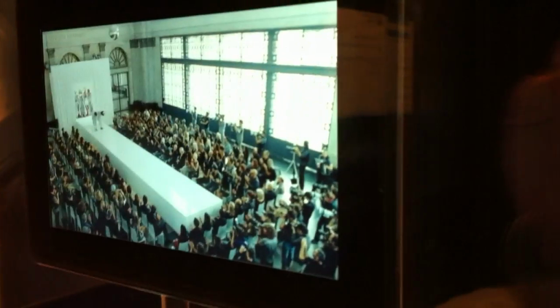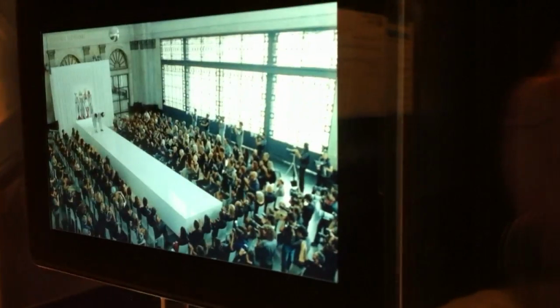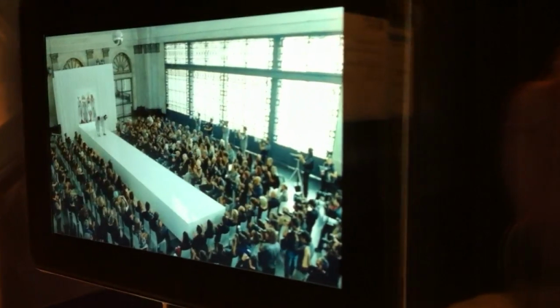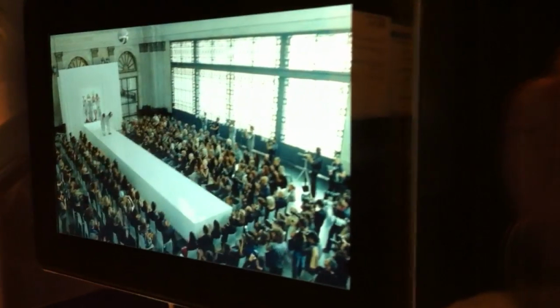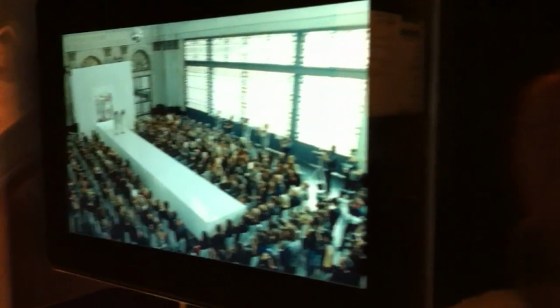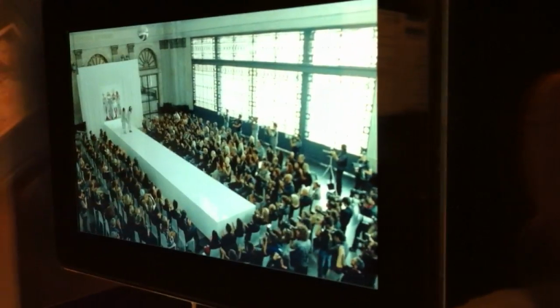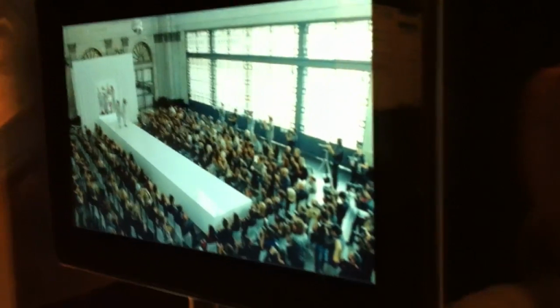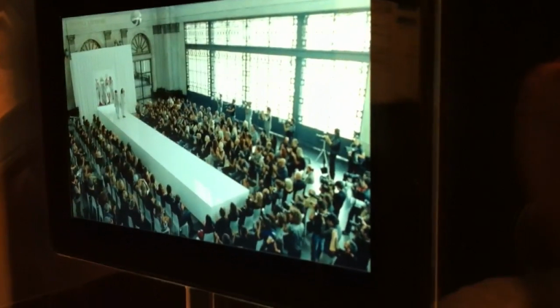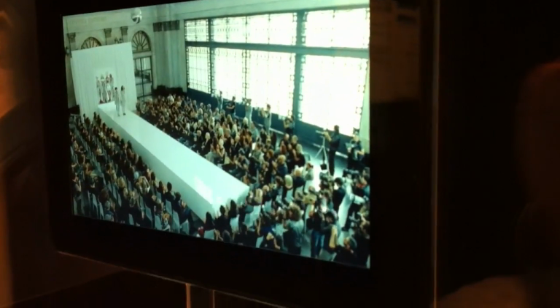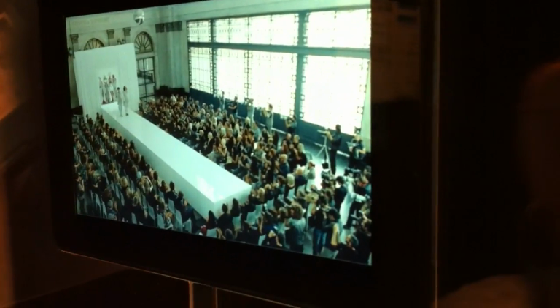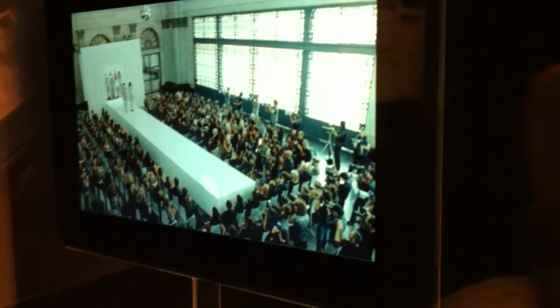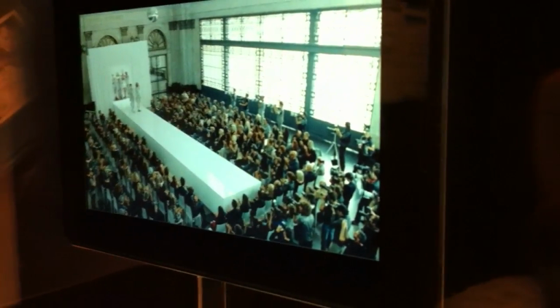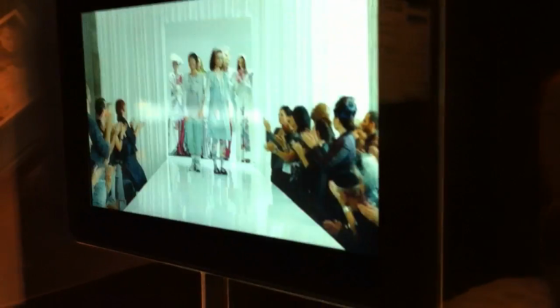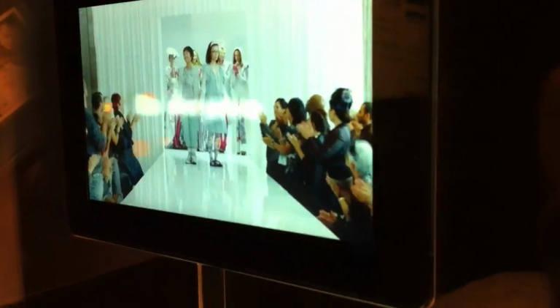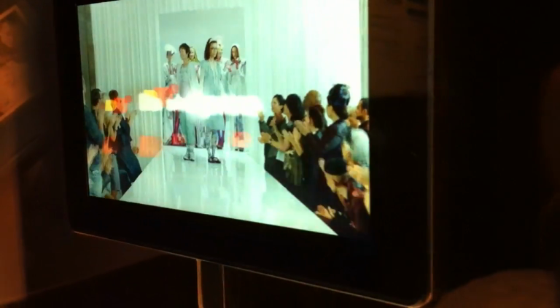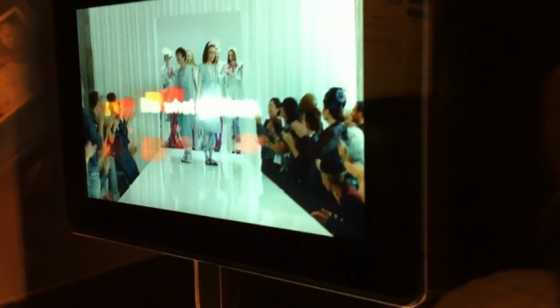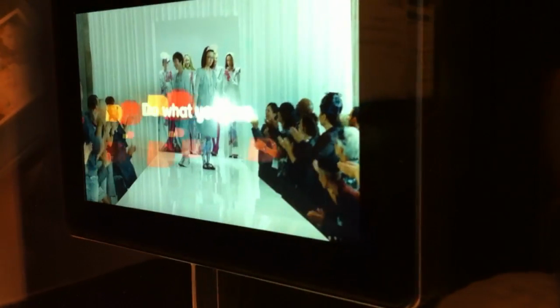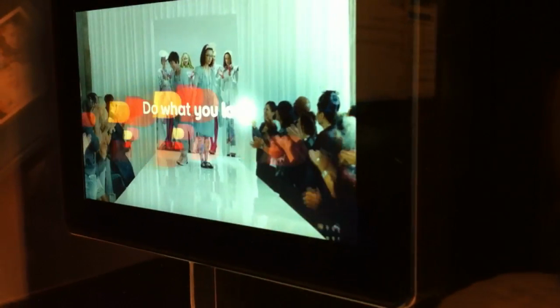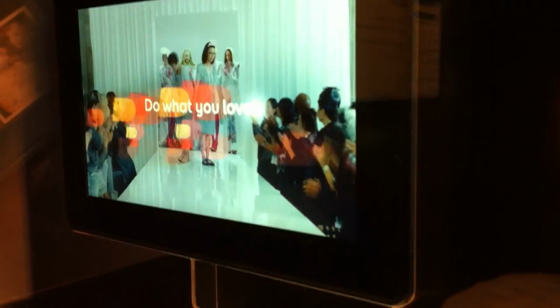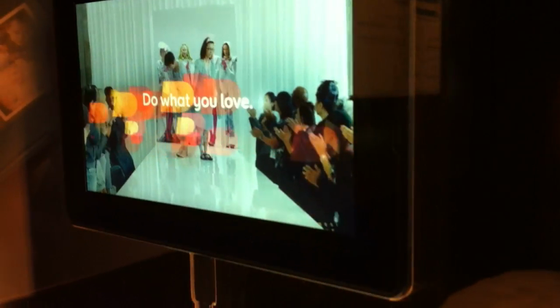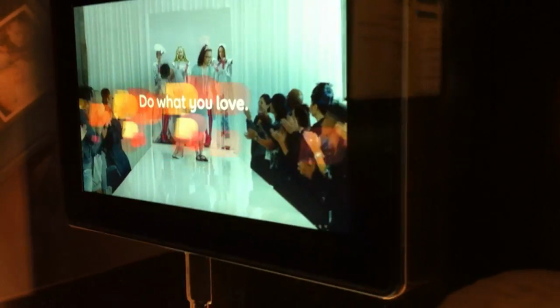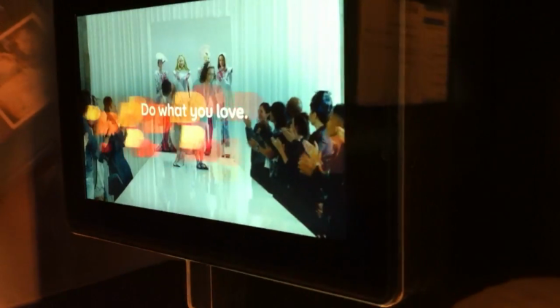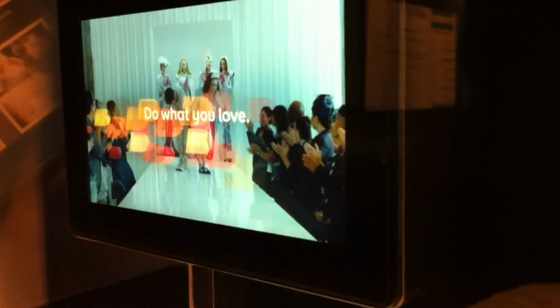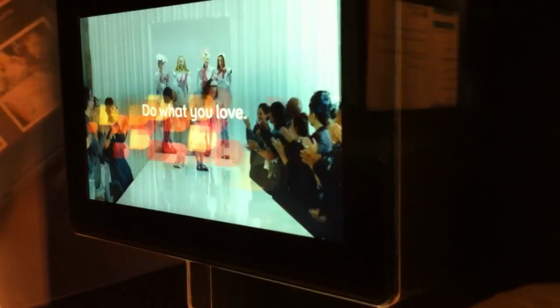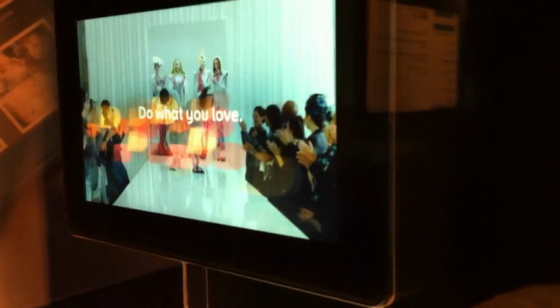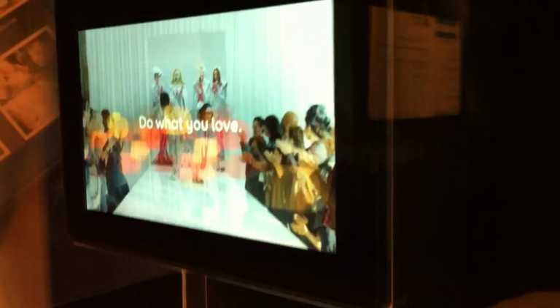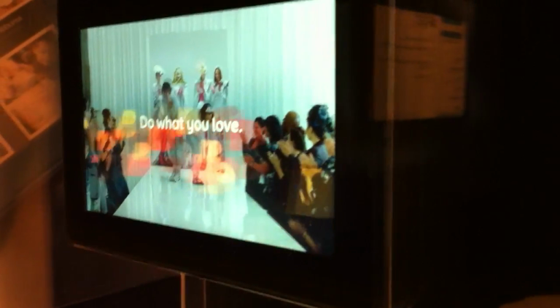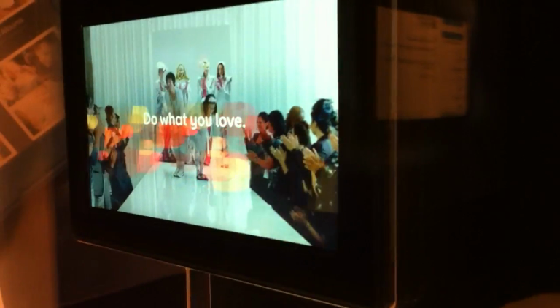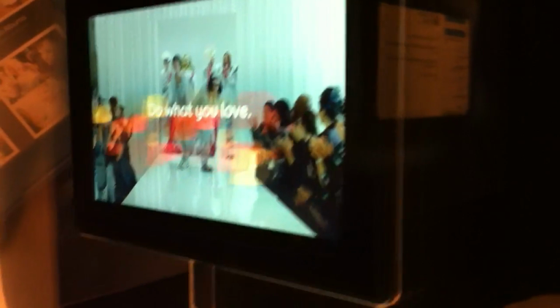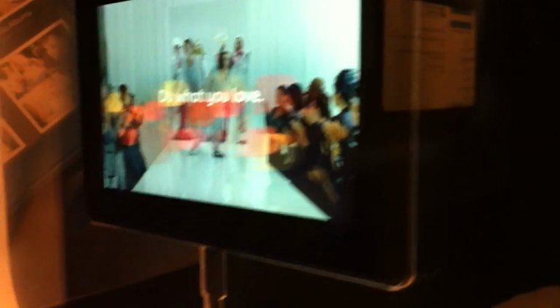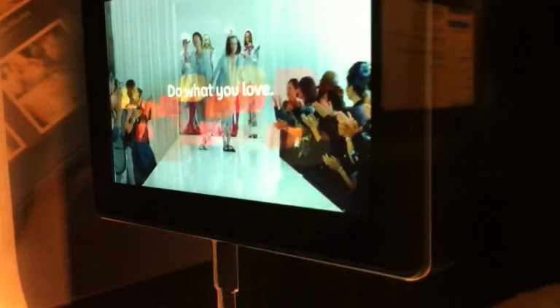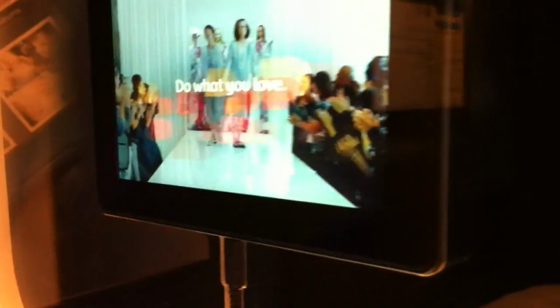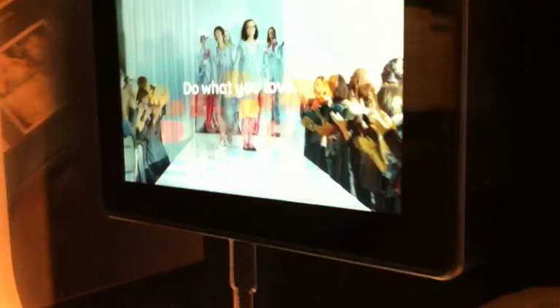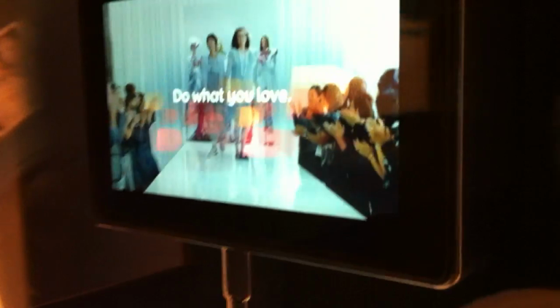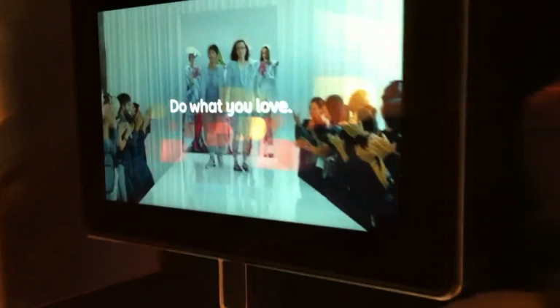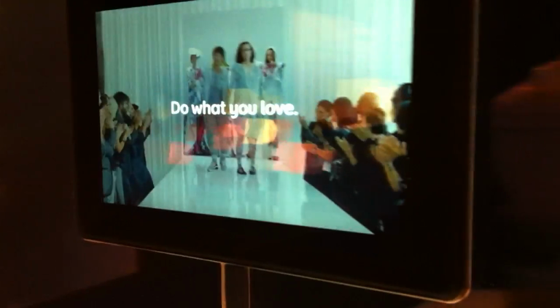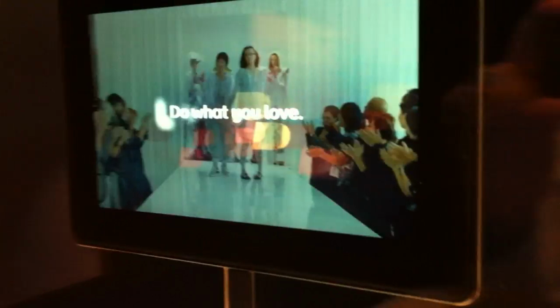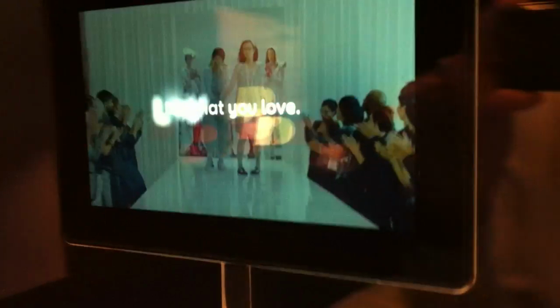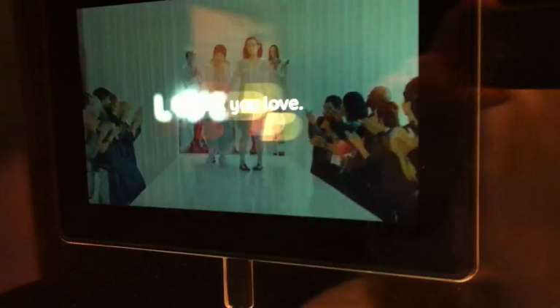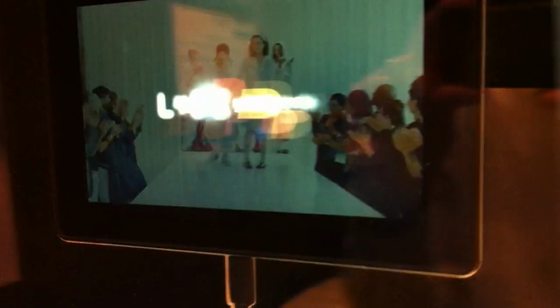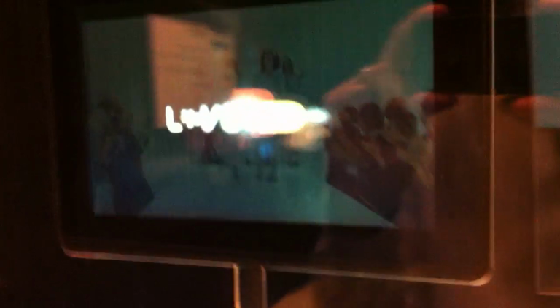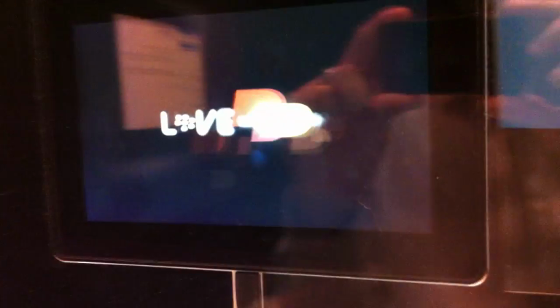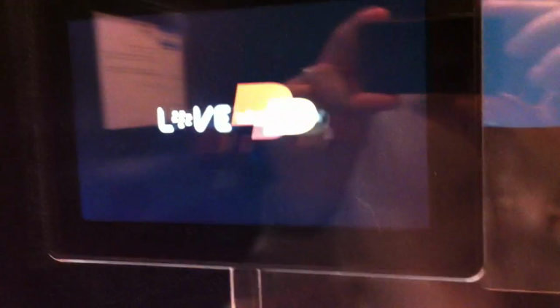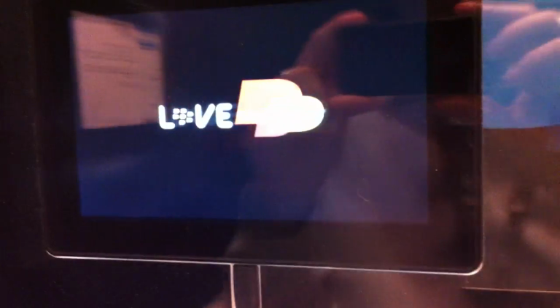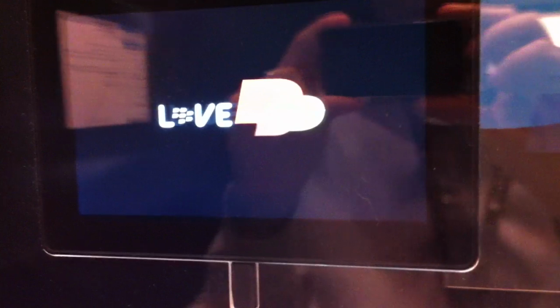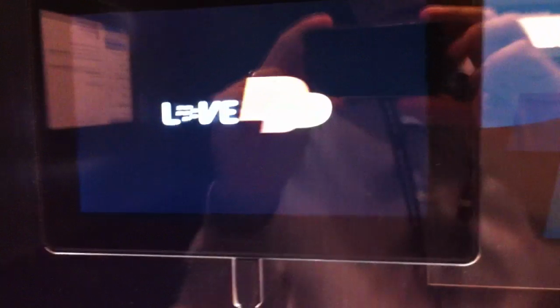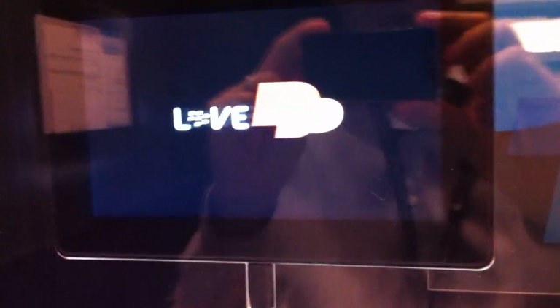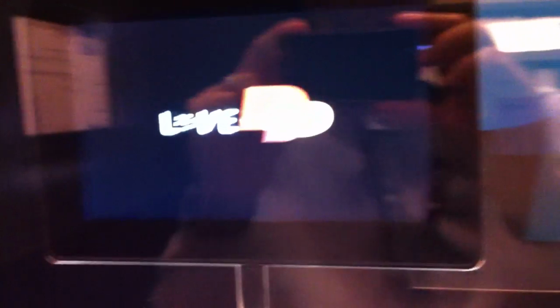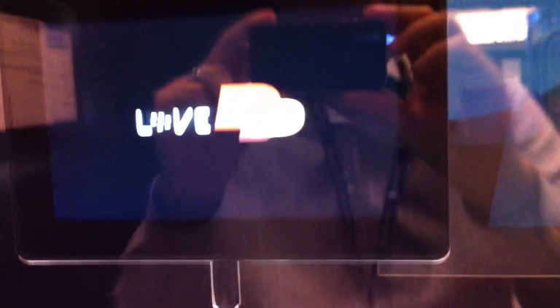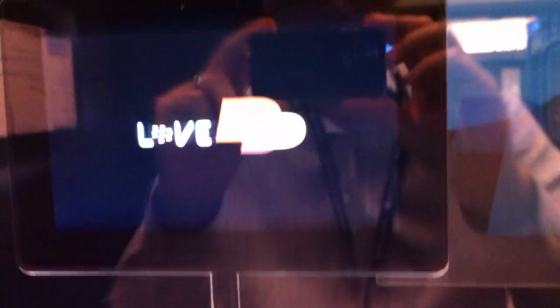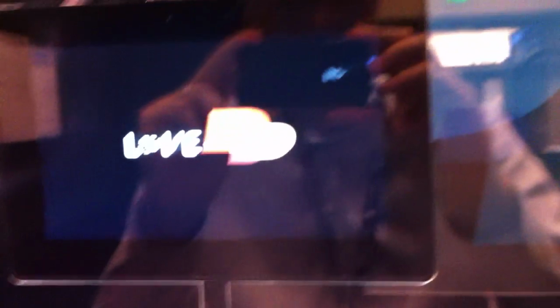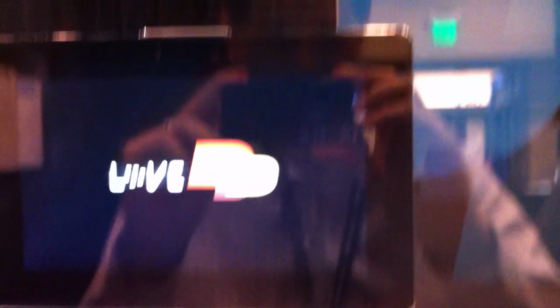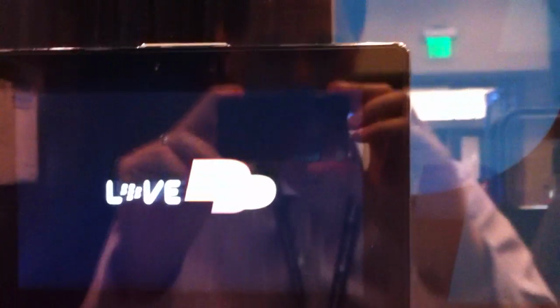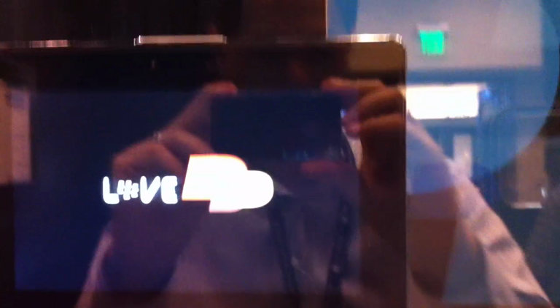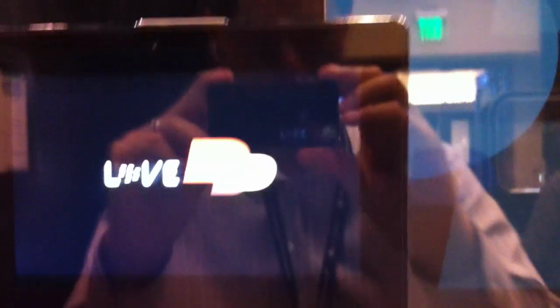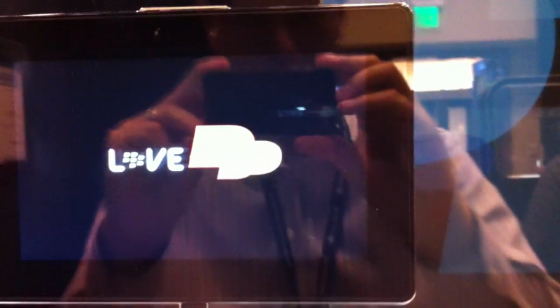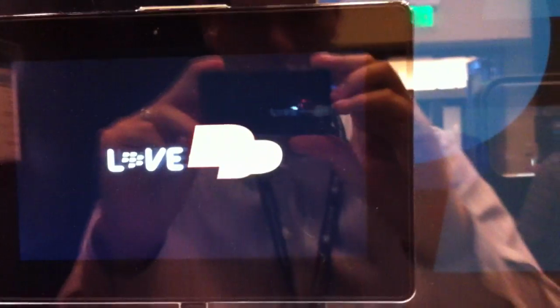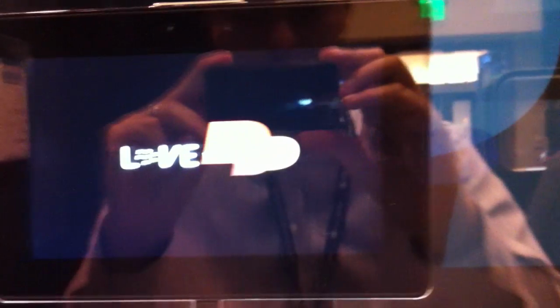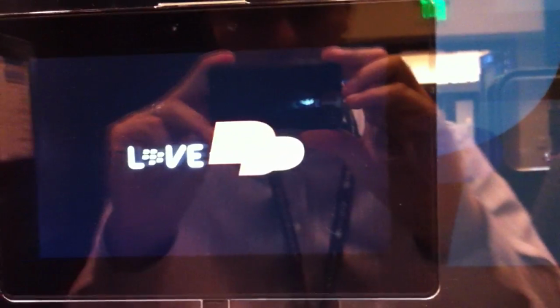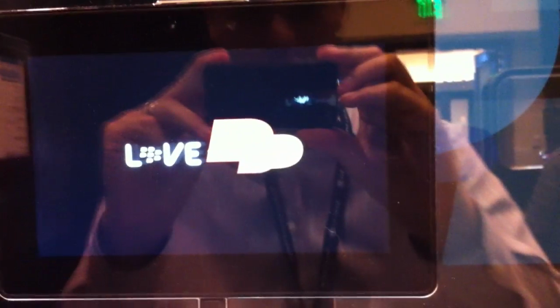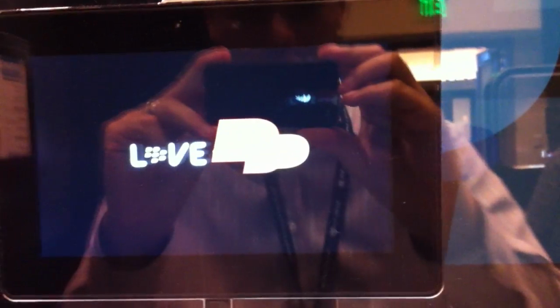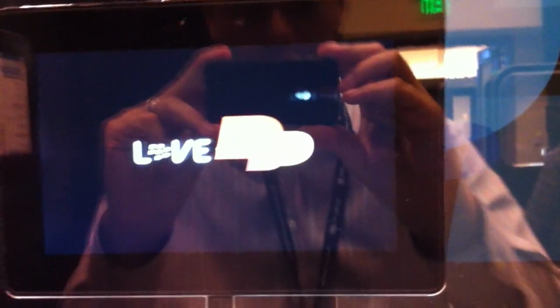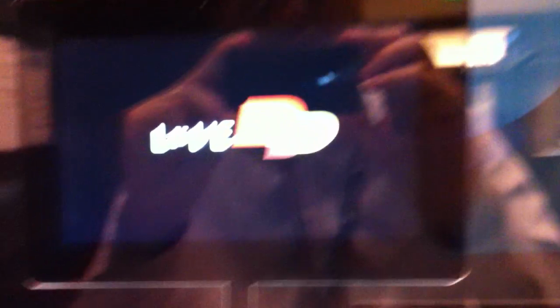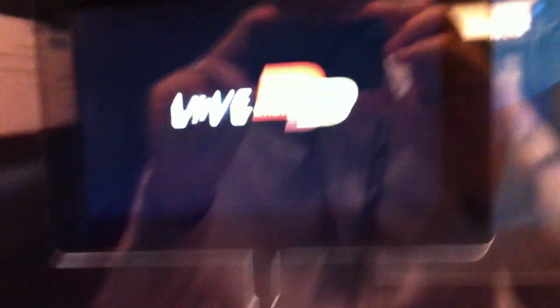Hey guys, this is Xavier with GottaBeMobile and Notebooks.com. I'm here at DevCon 2010, taking a look at the BlackBerry Playbook.